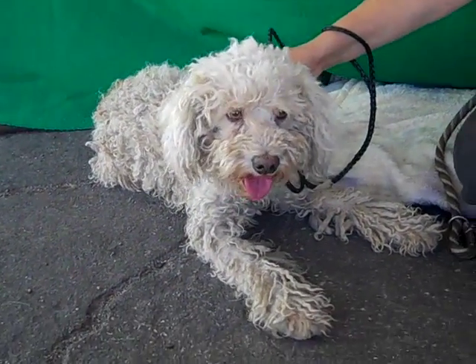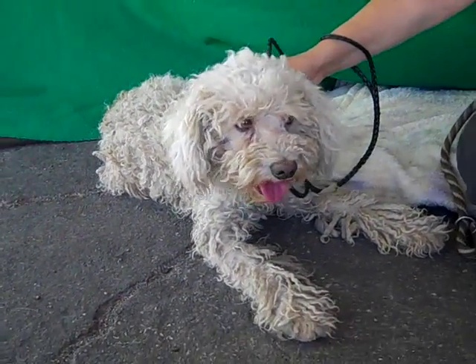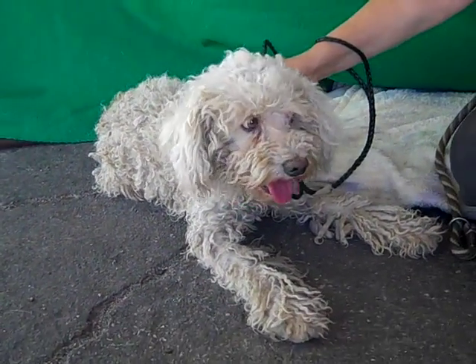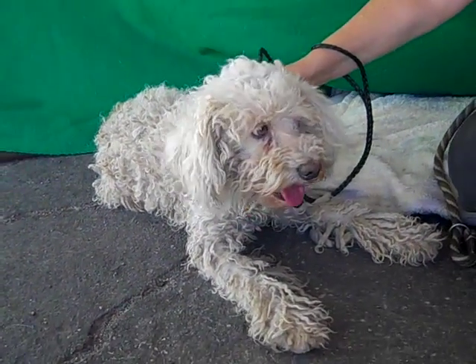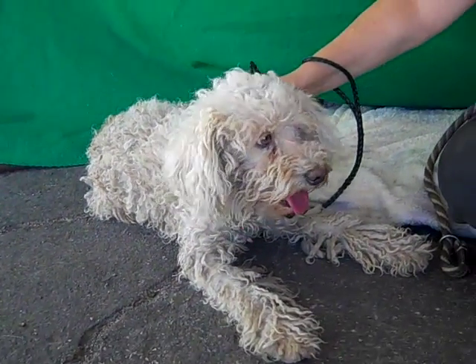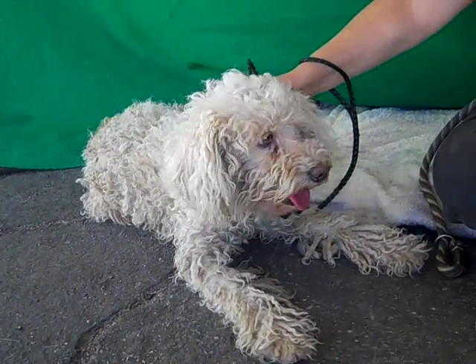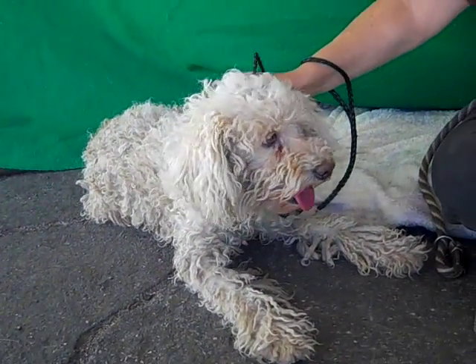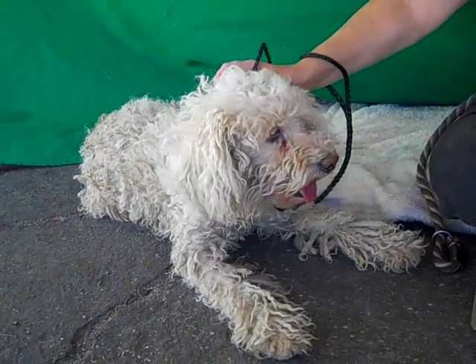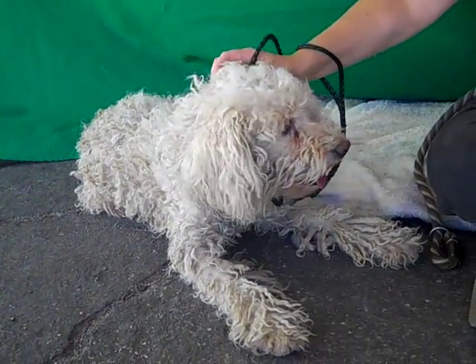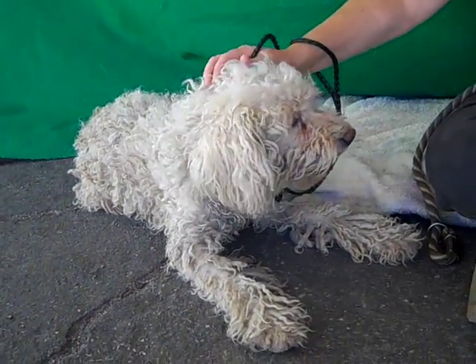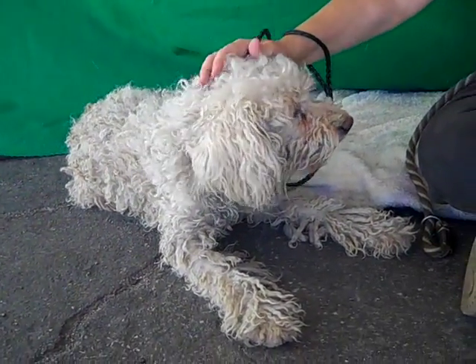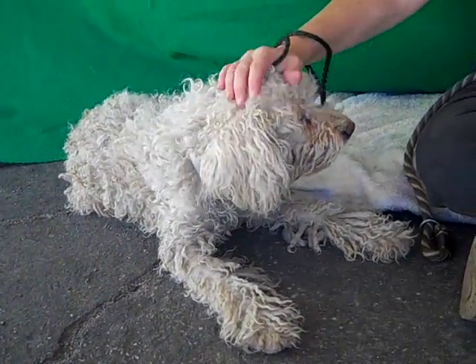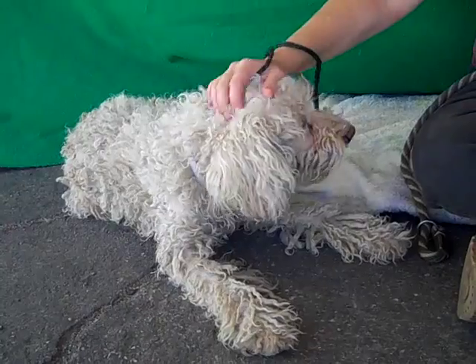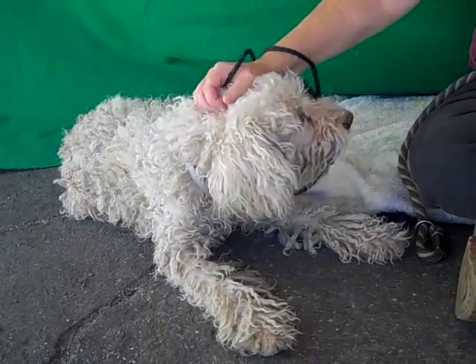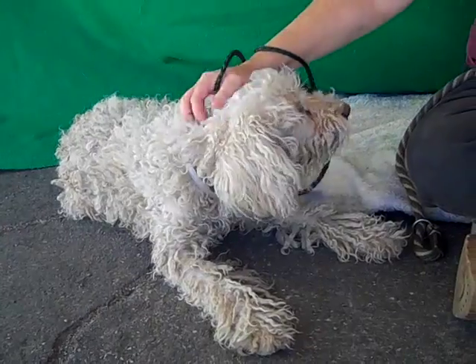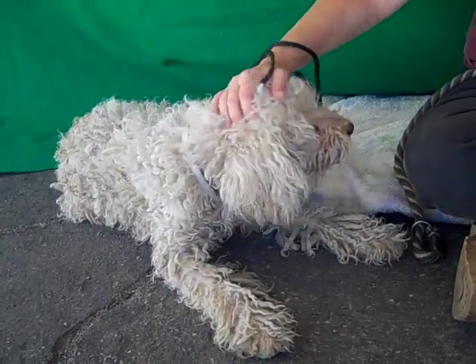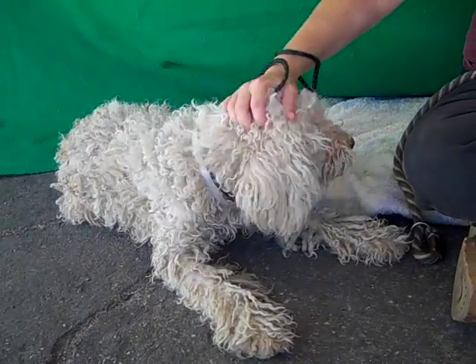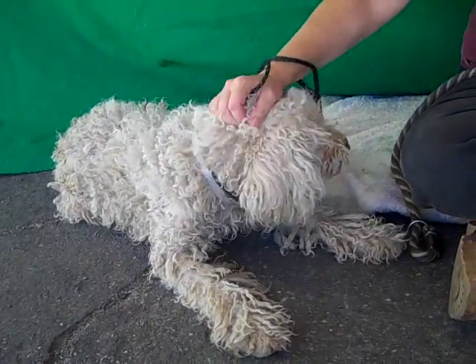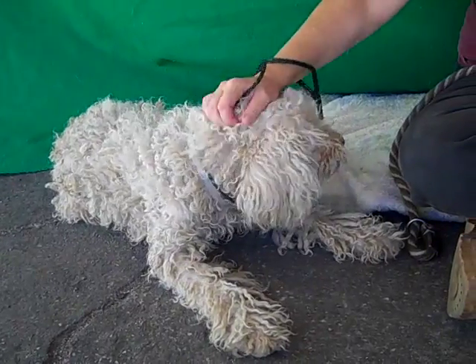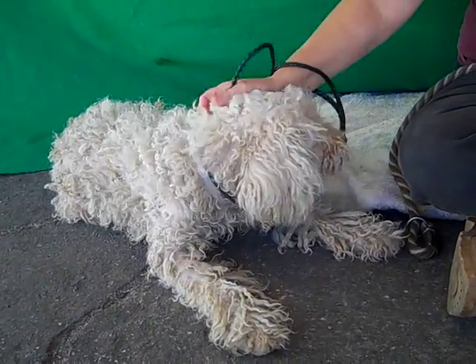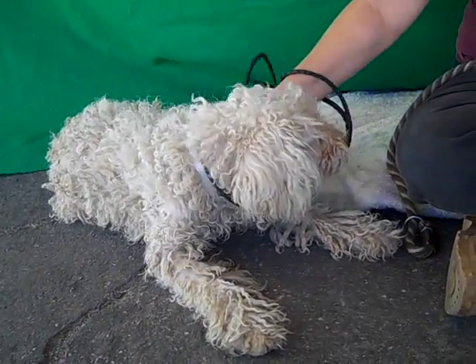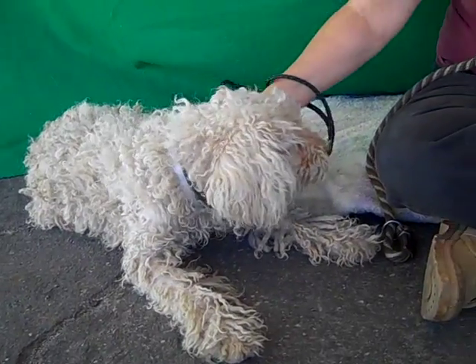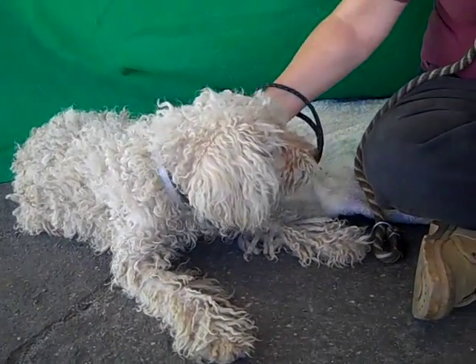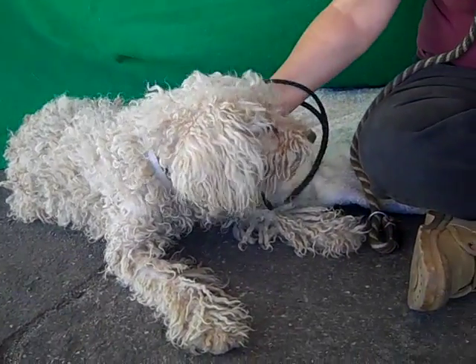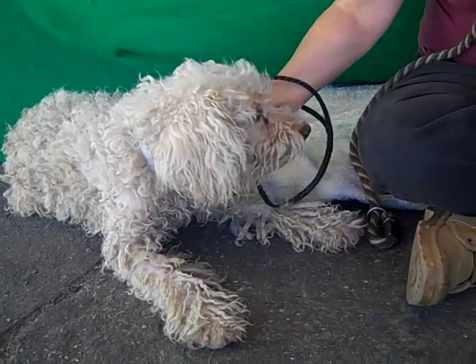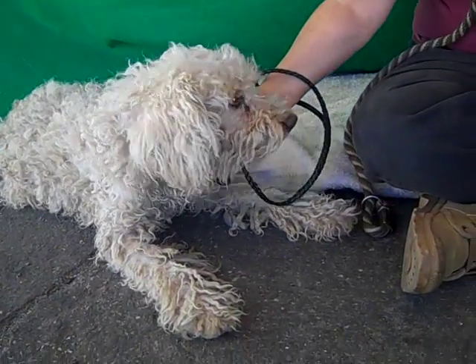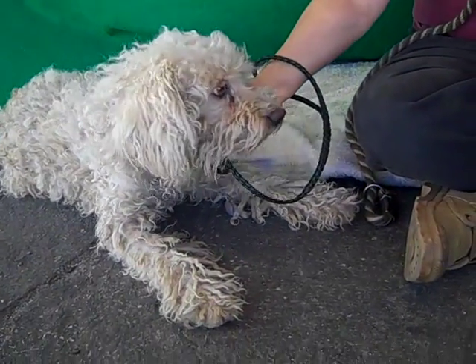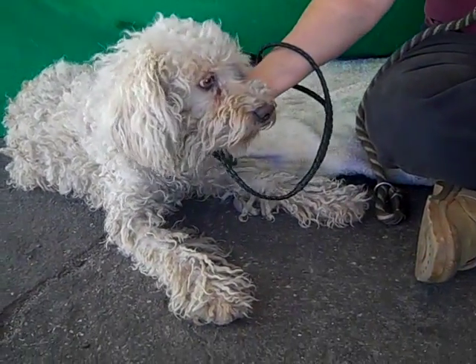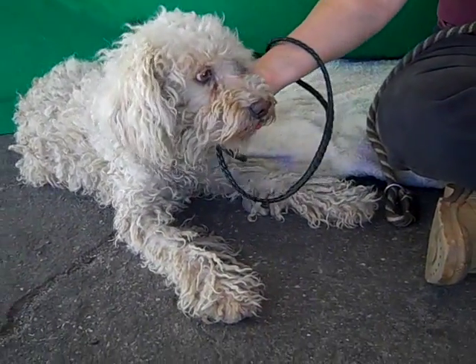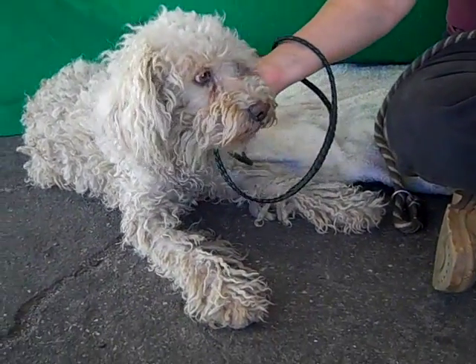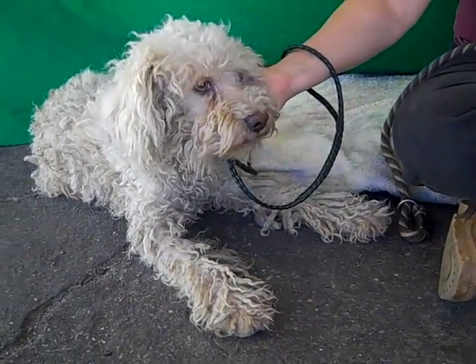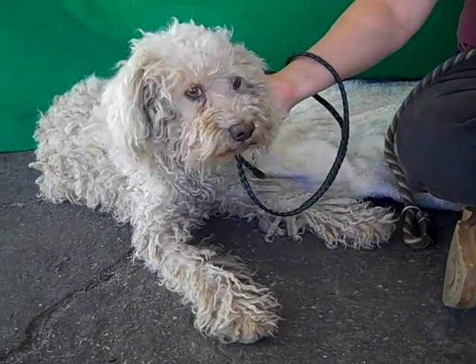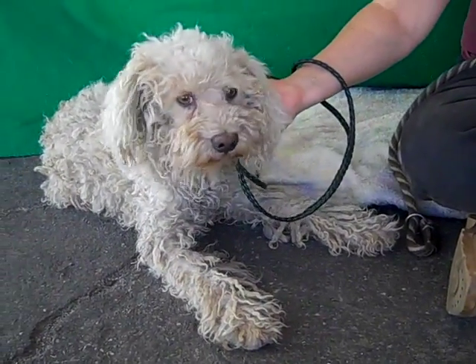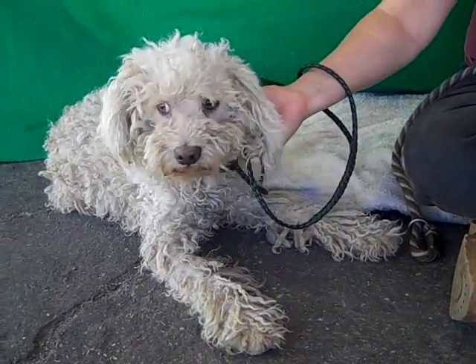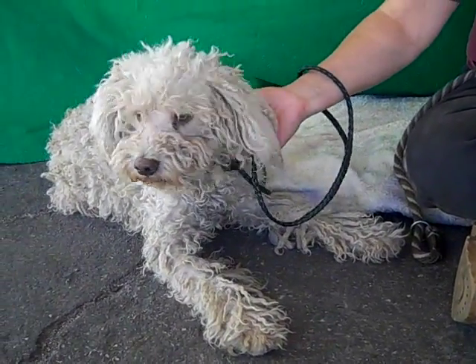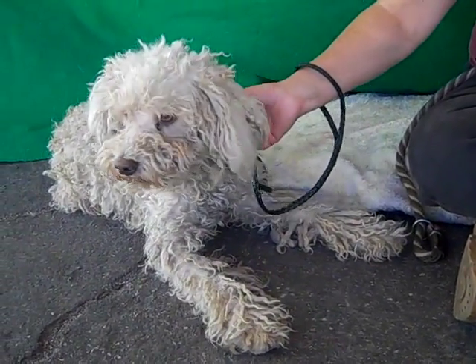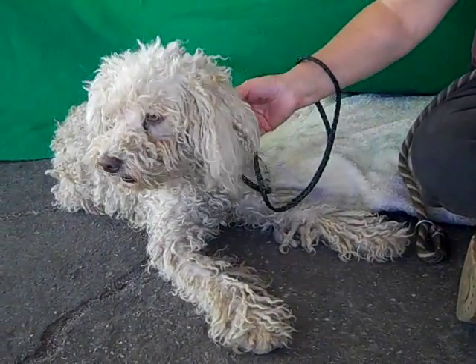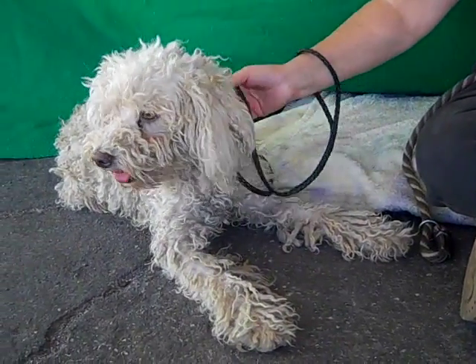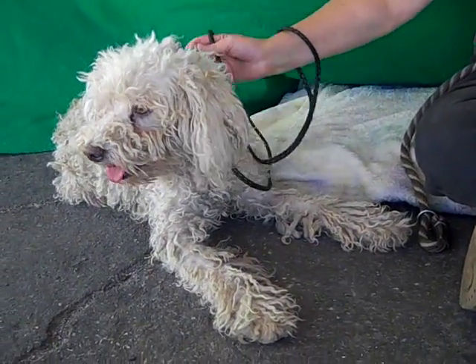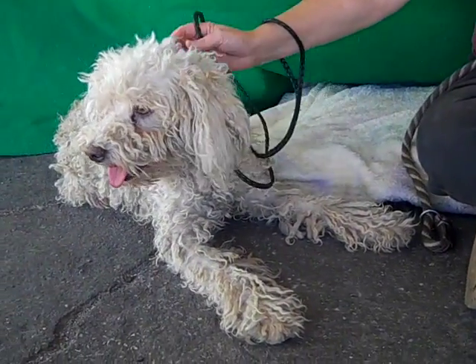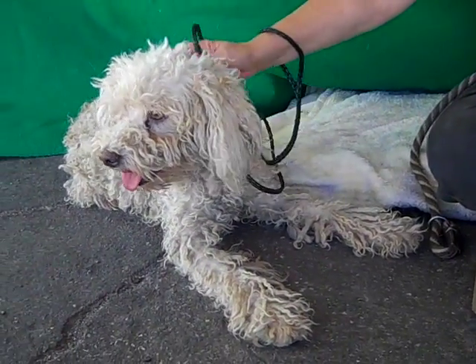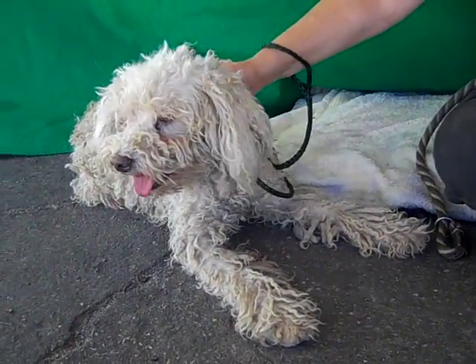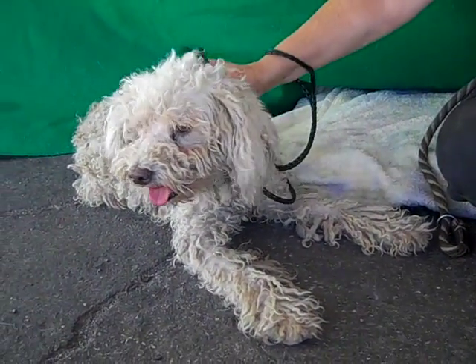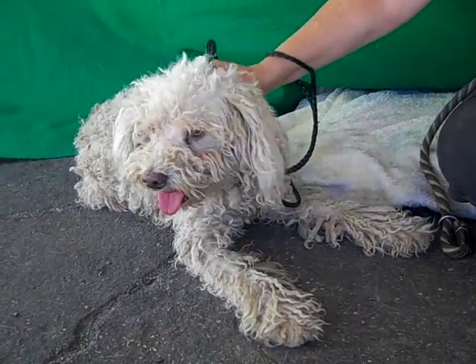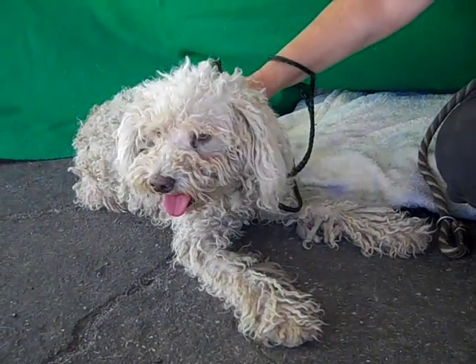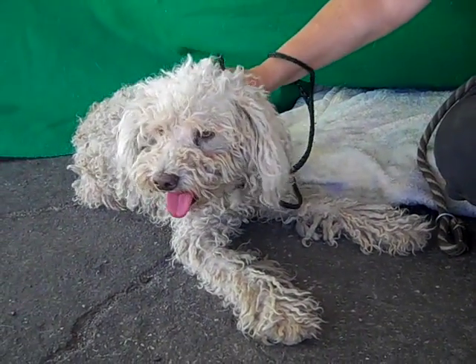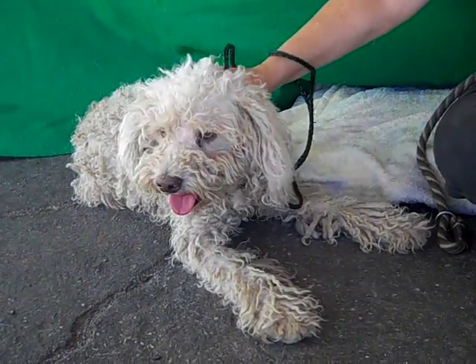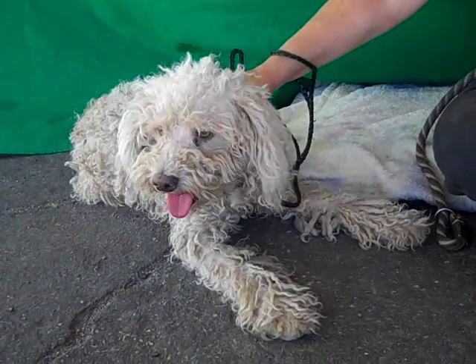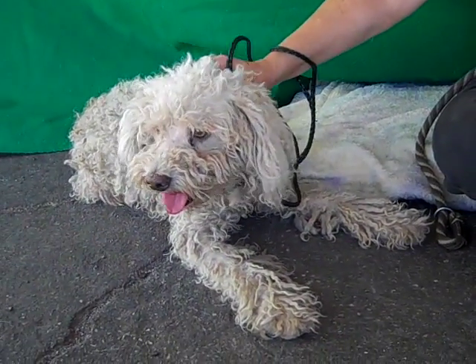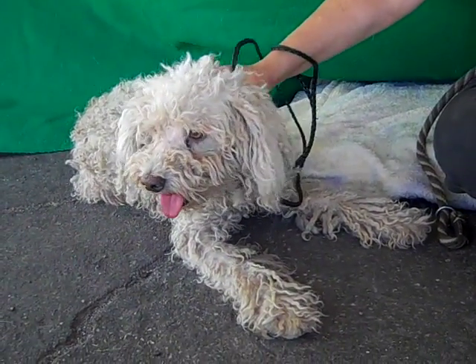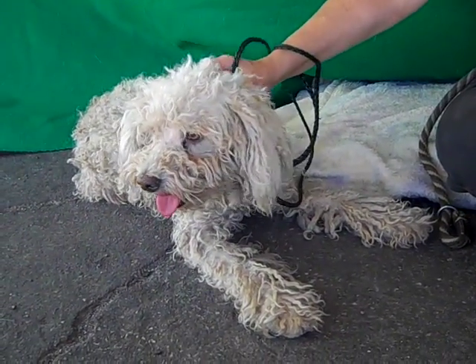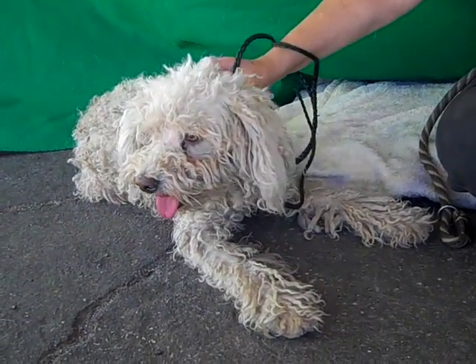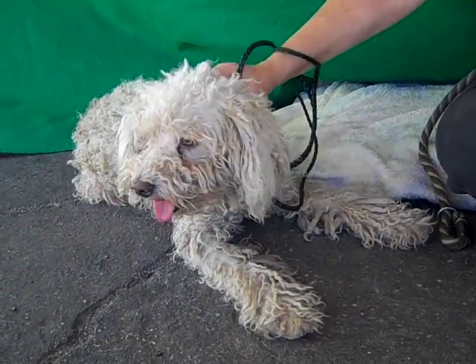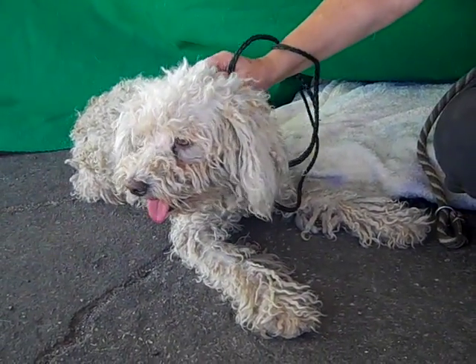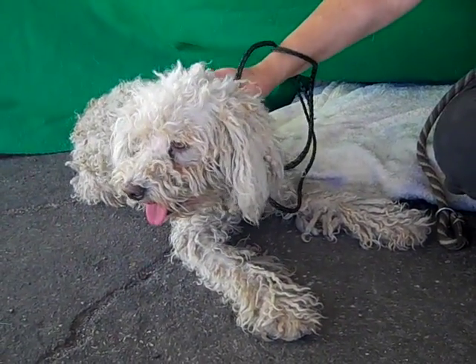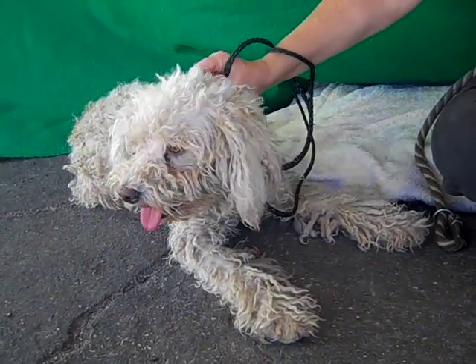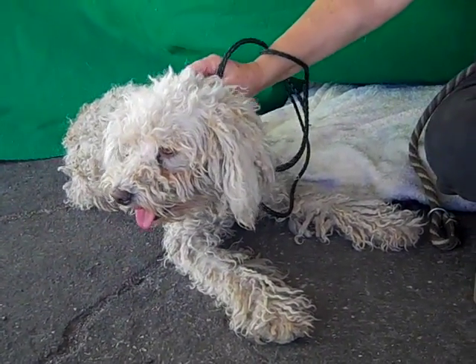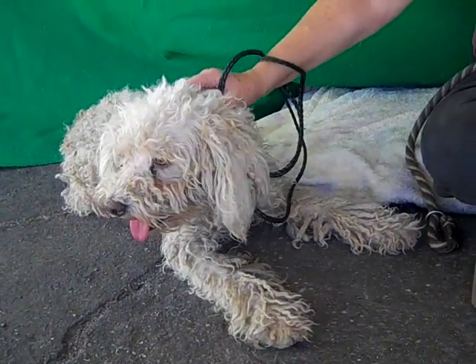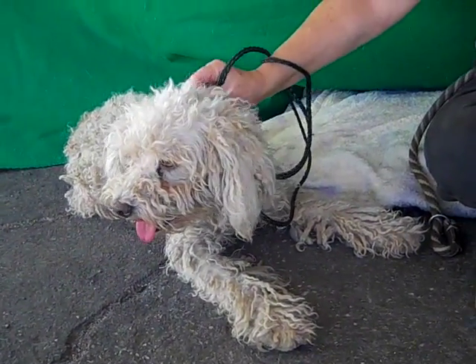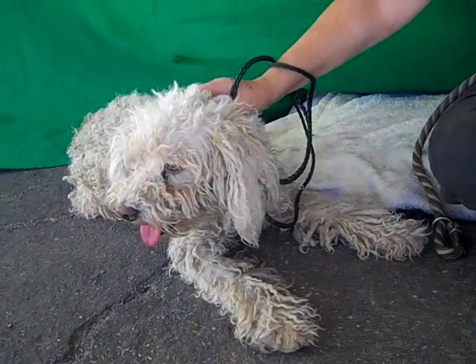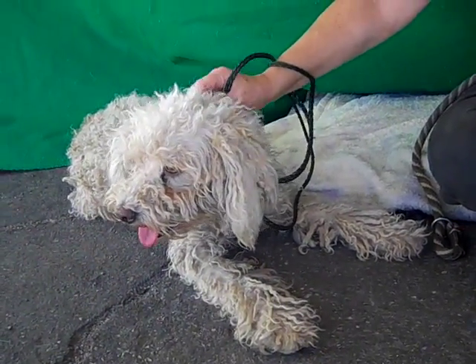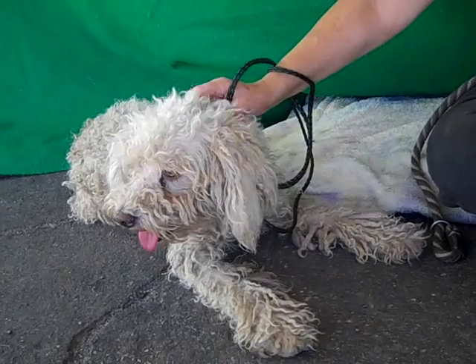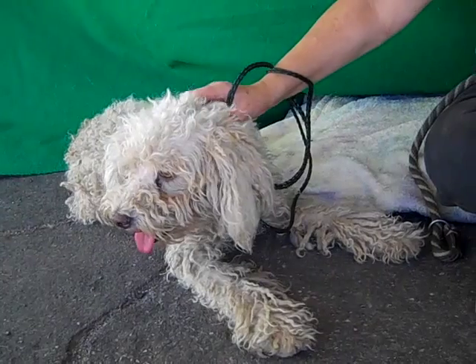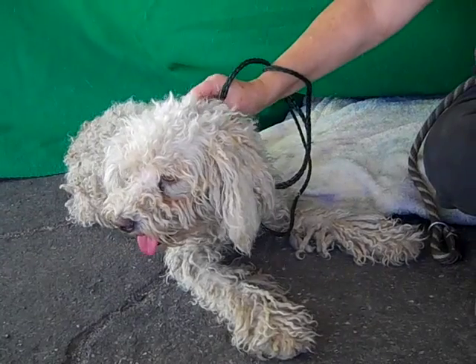He is going to look fabulous once he has a grooming. Just beautiful. I mean he's already beautiful, but he's going to be even more spectacular.